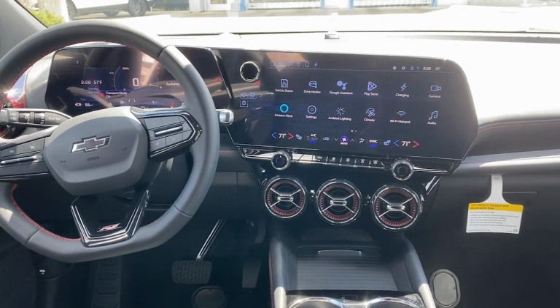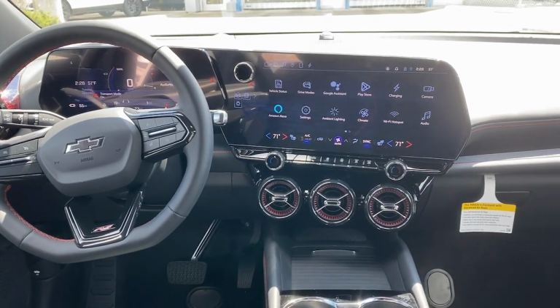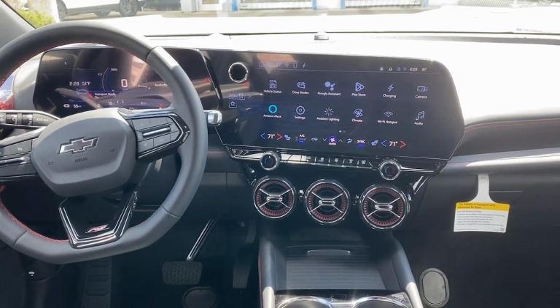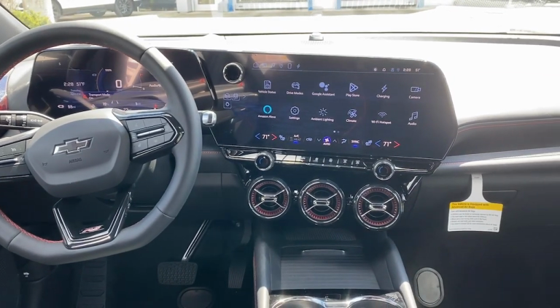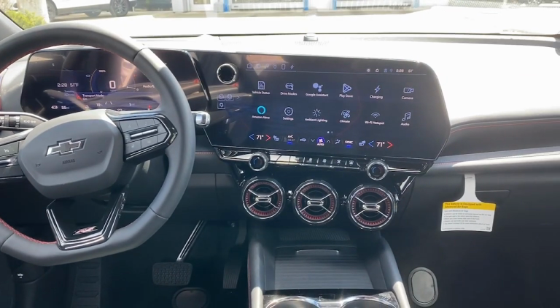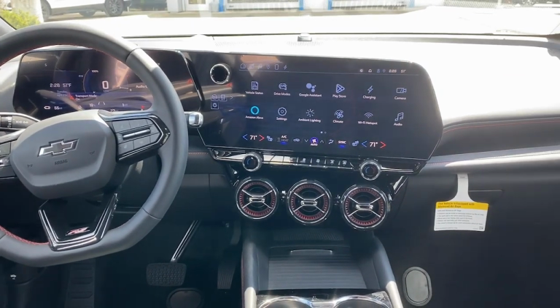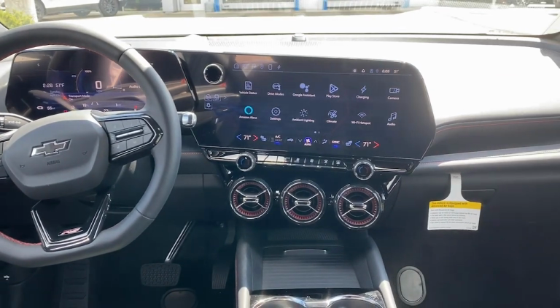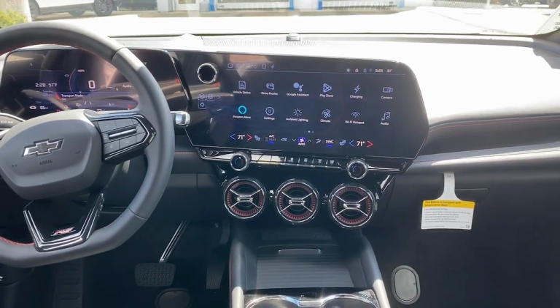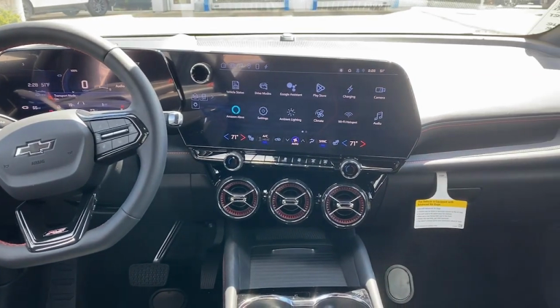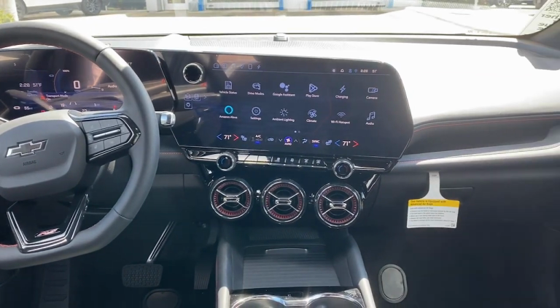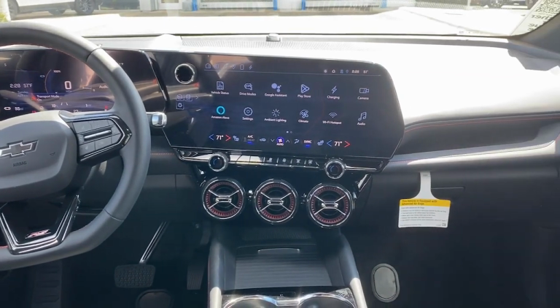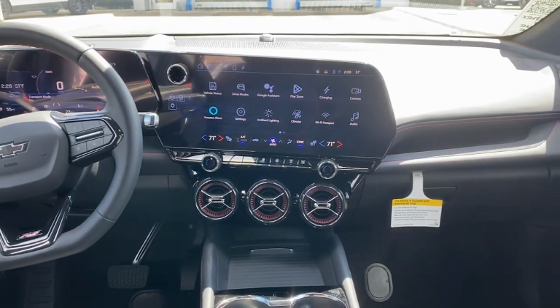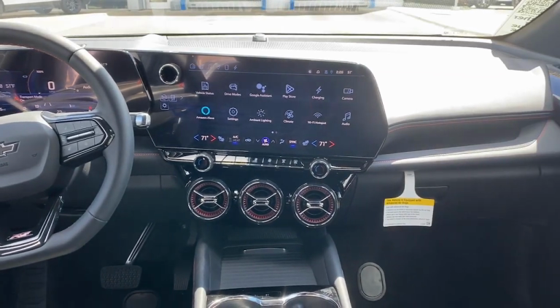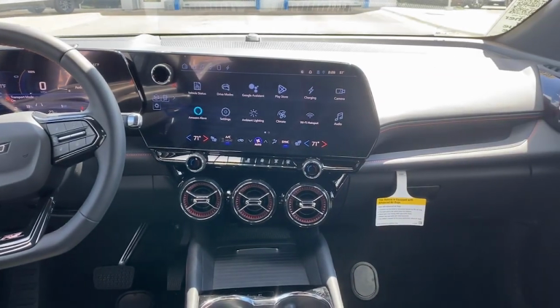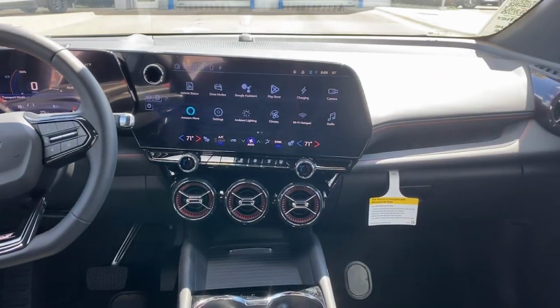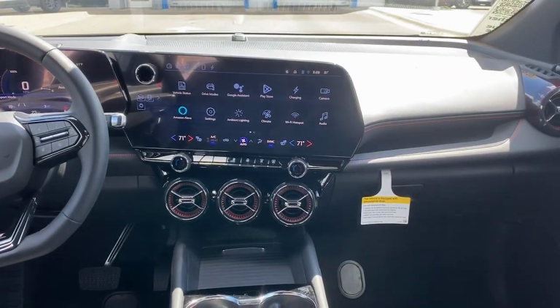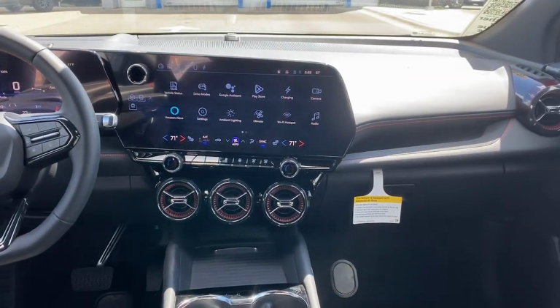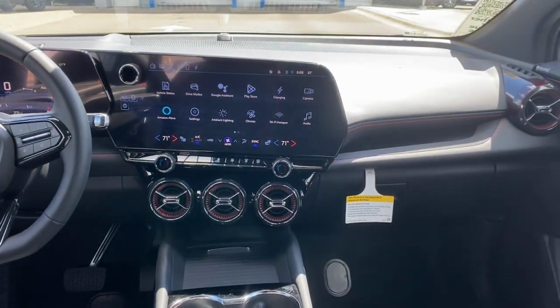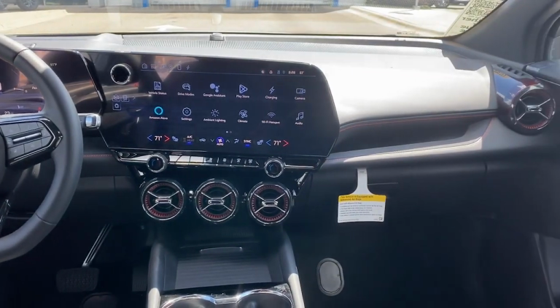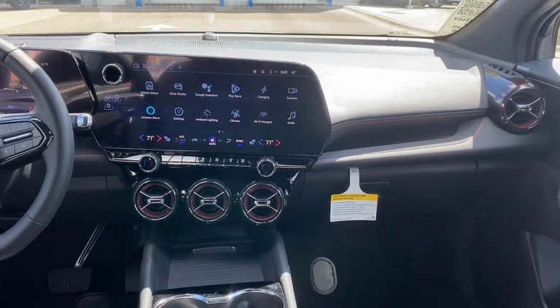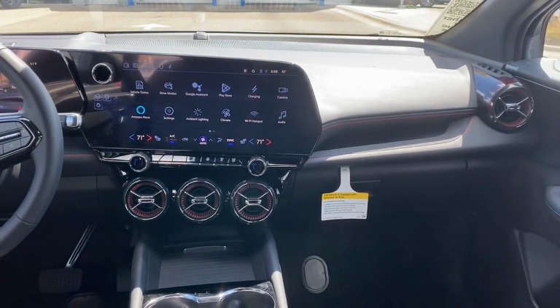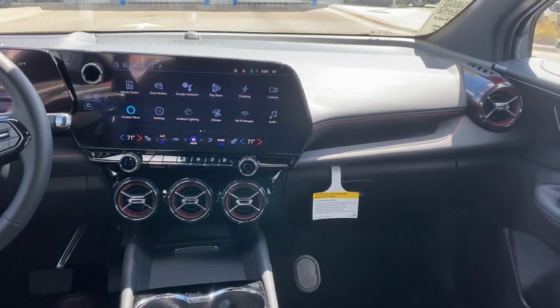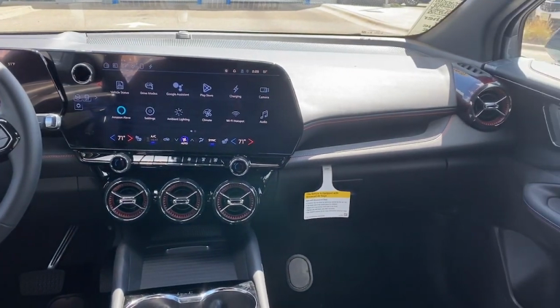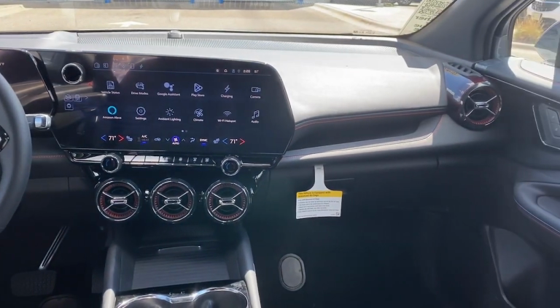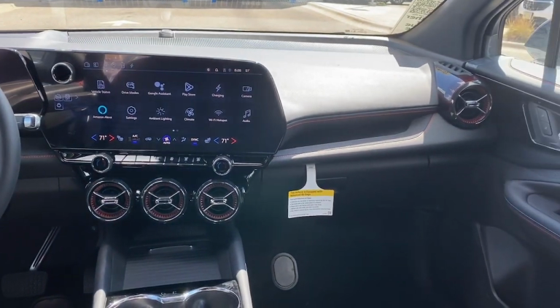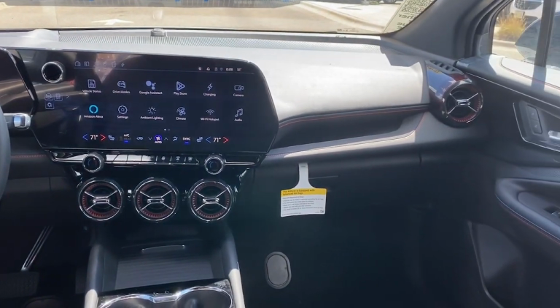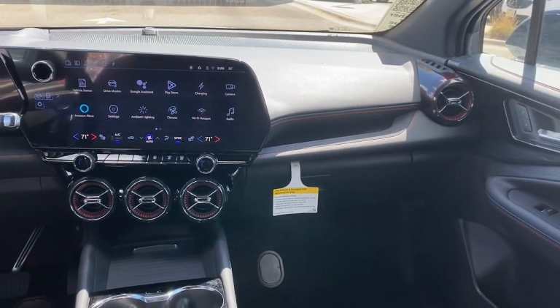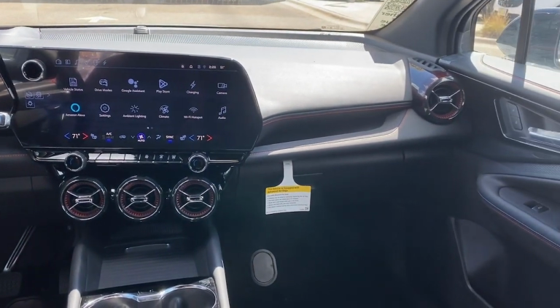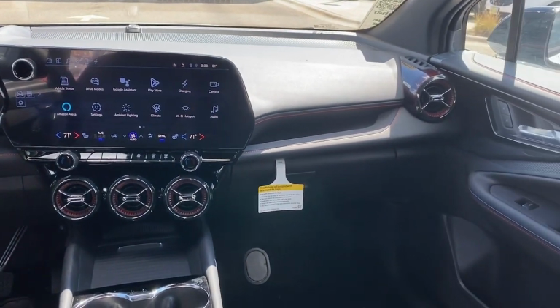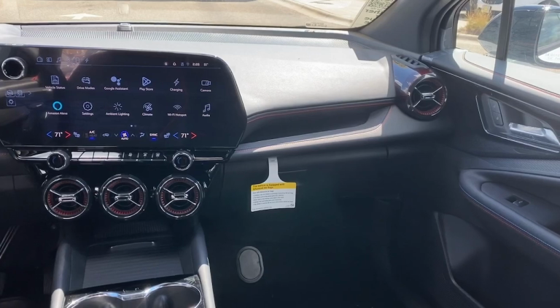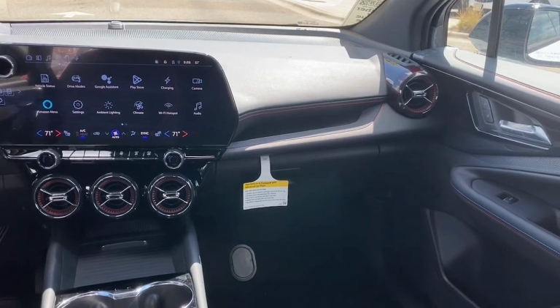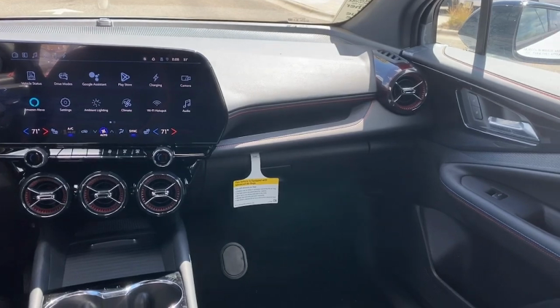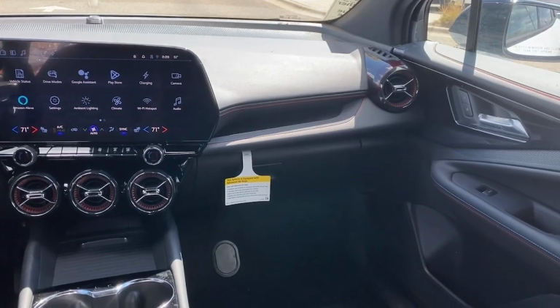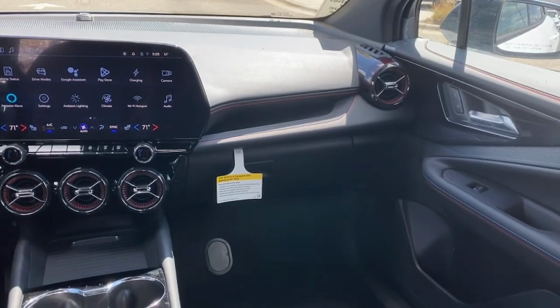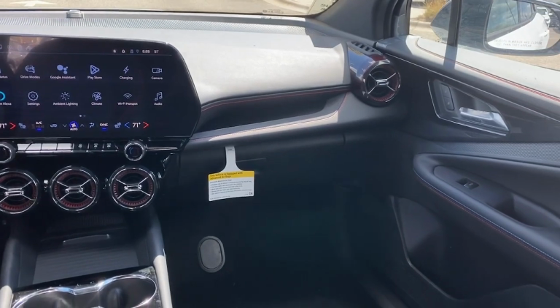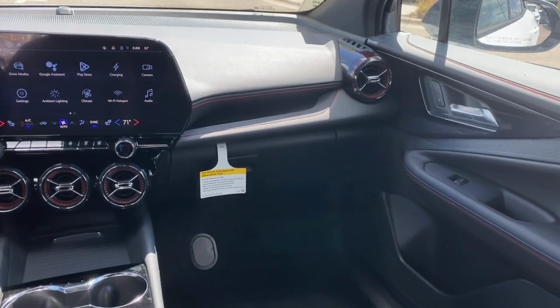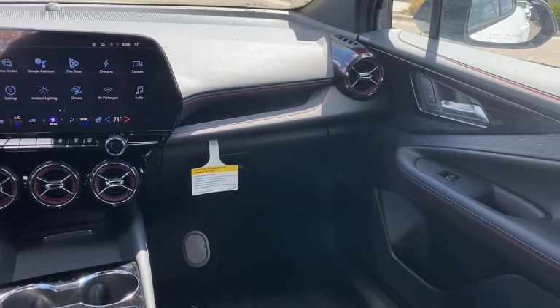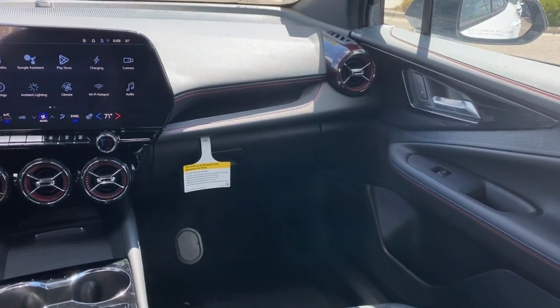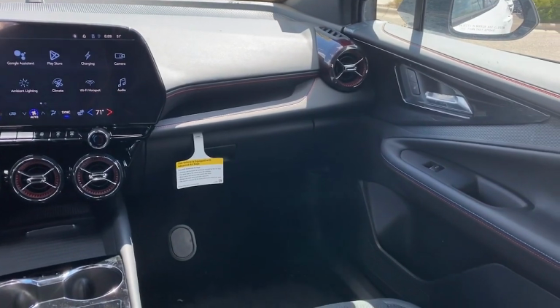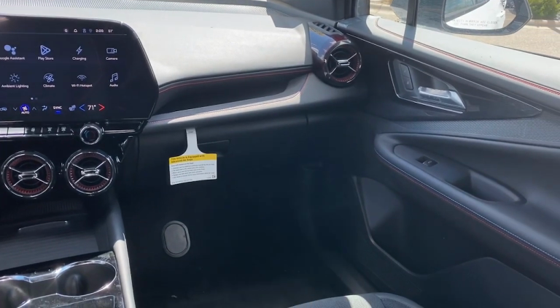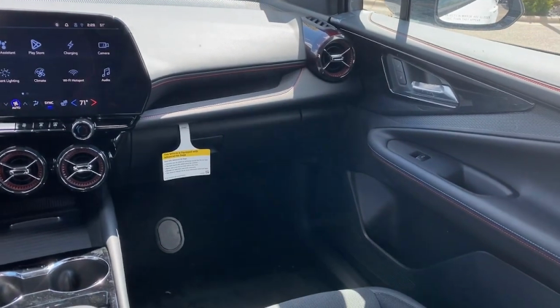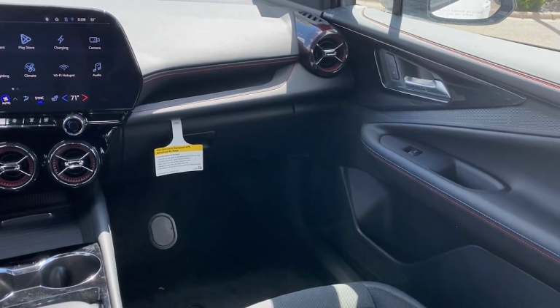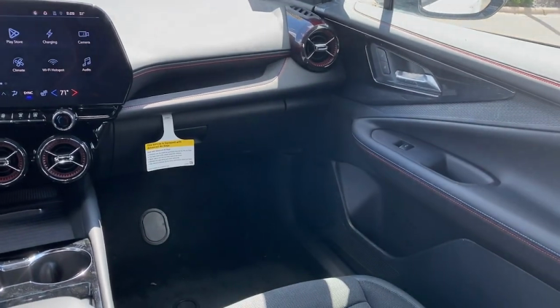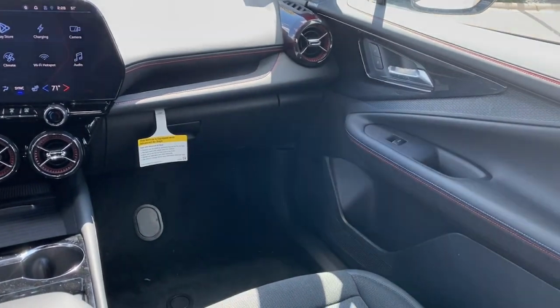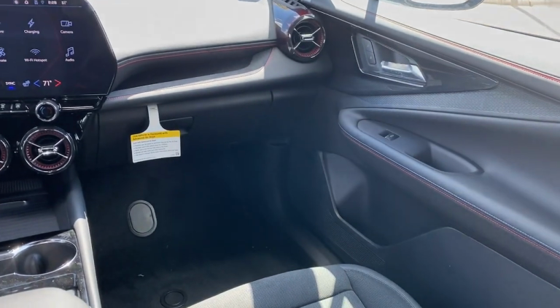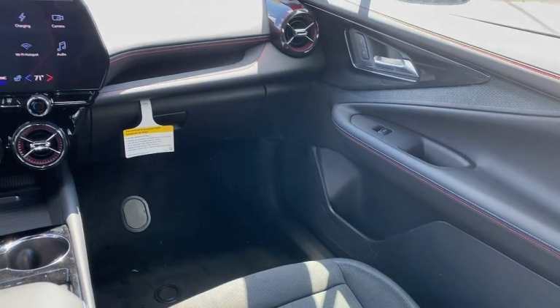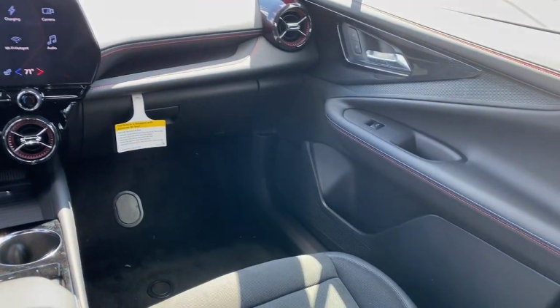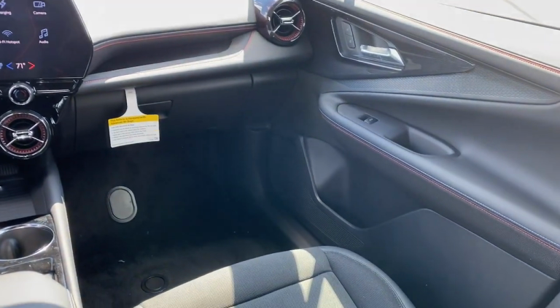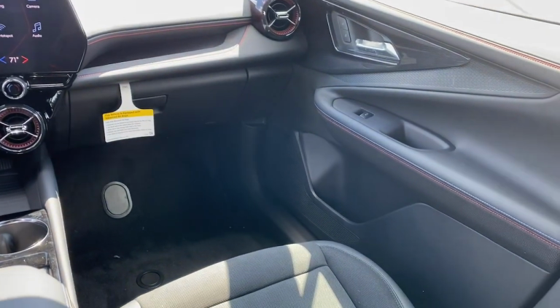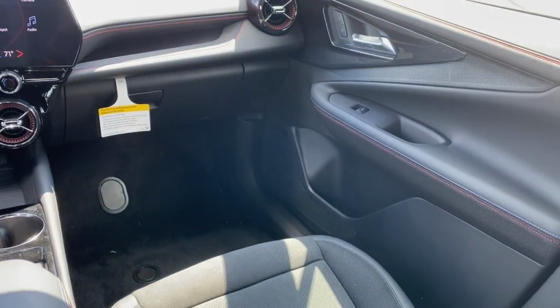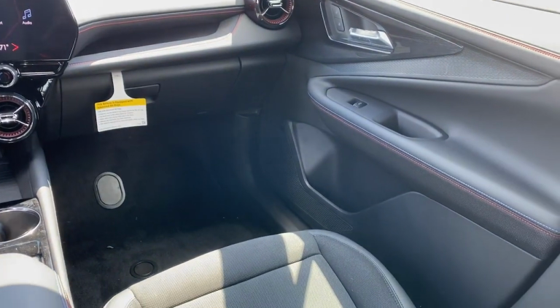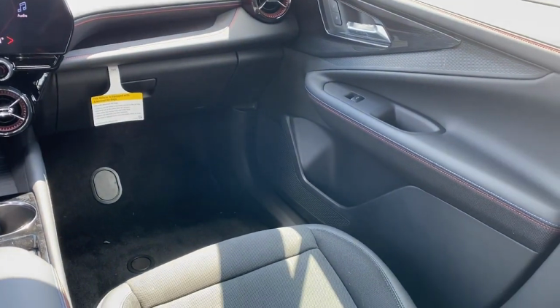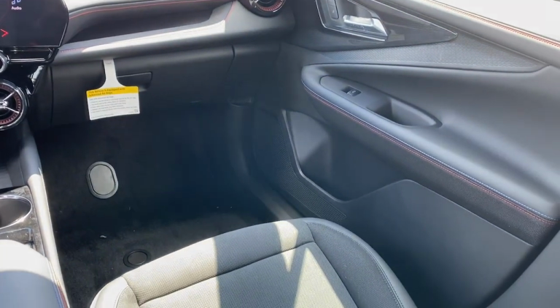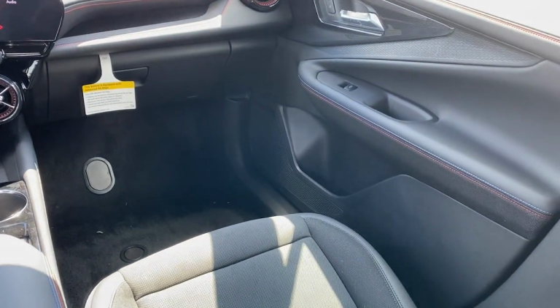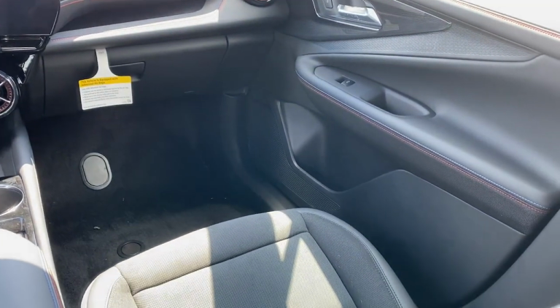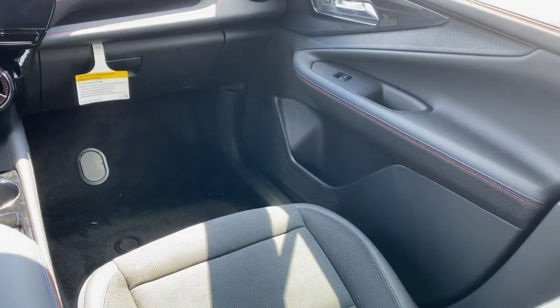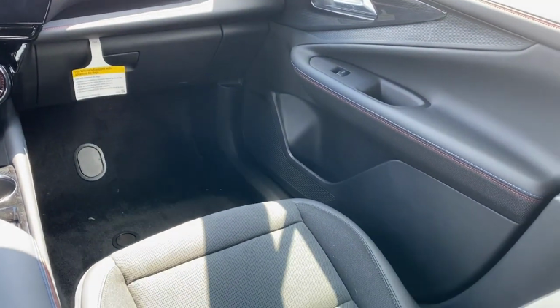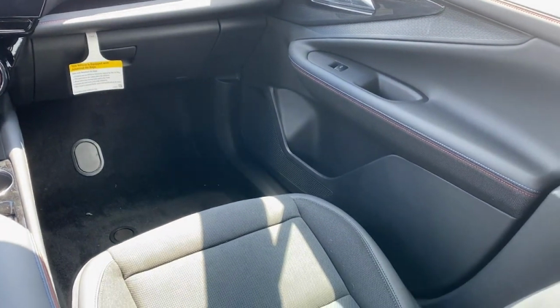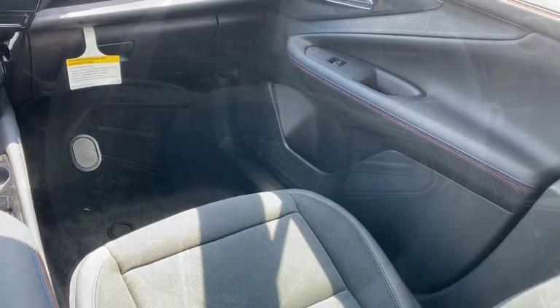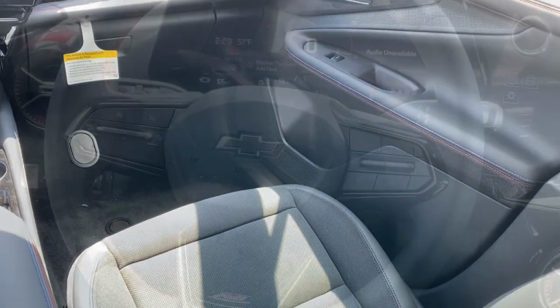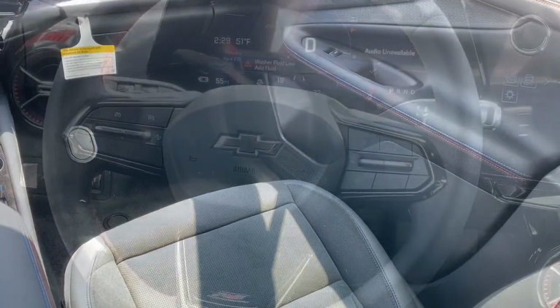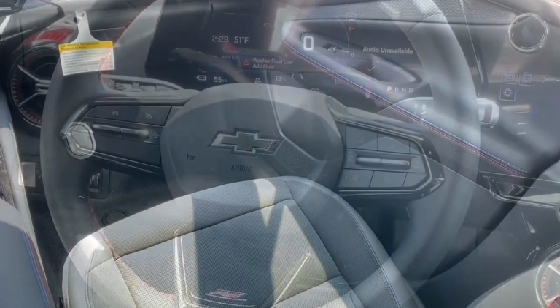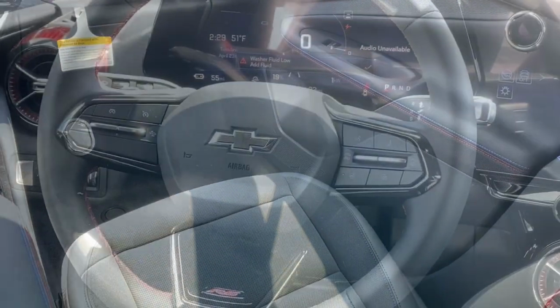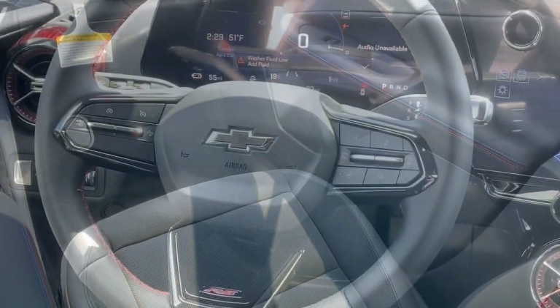All-wheel drive, keyless entry, lane keeping assist, satellite radio, remote engine start.